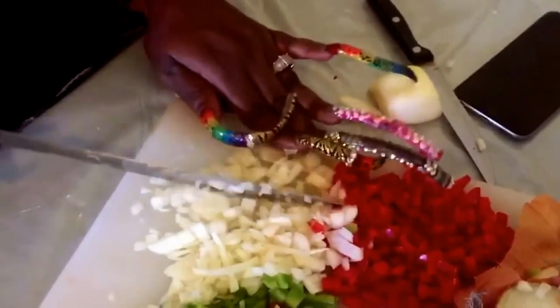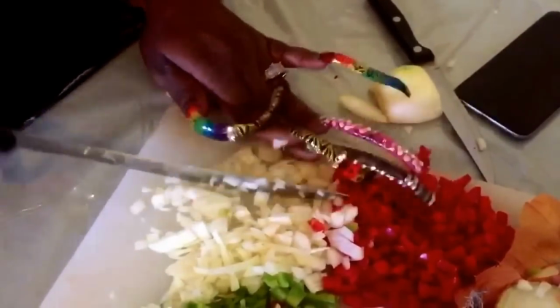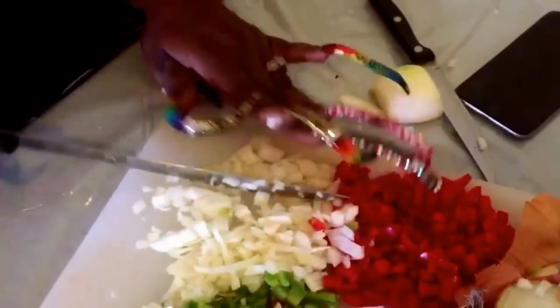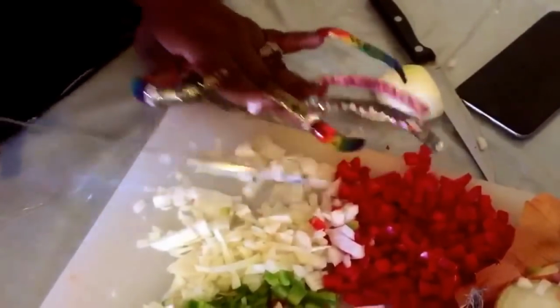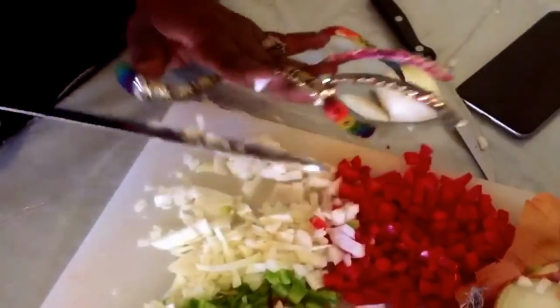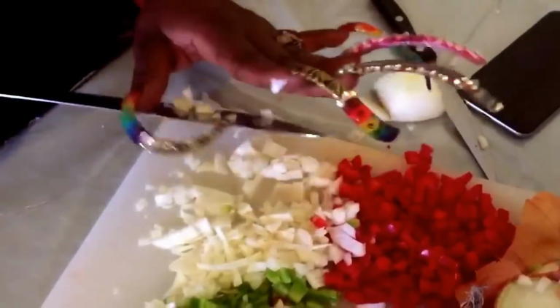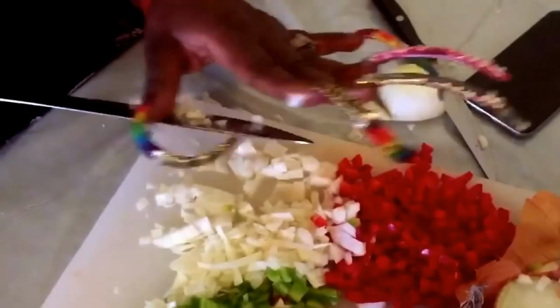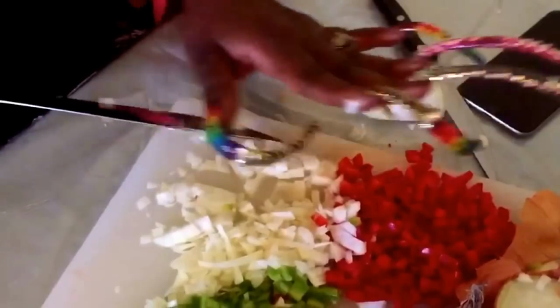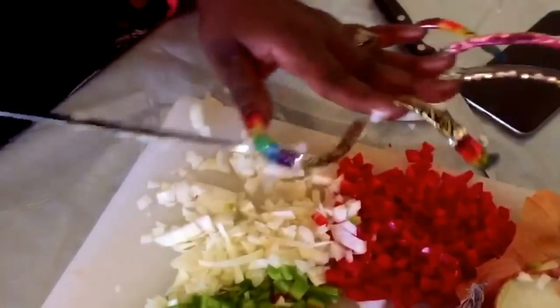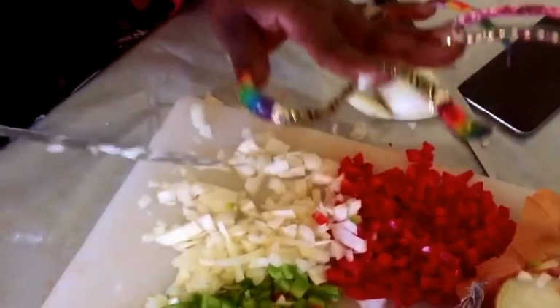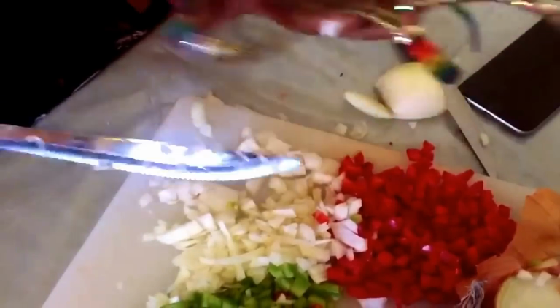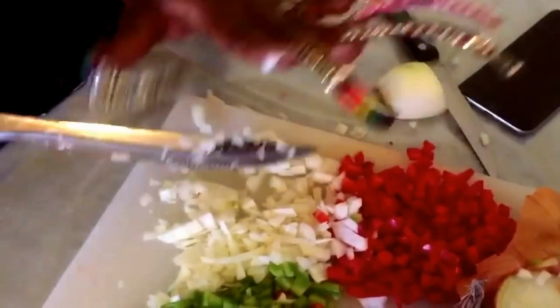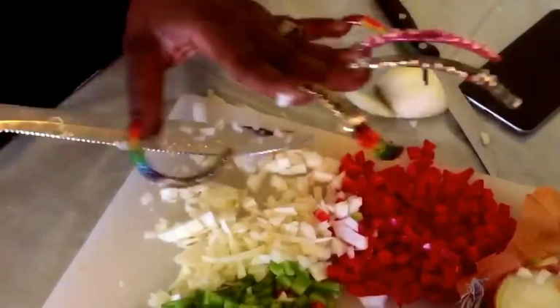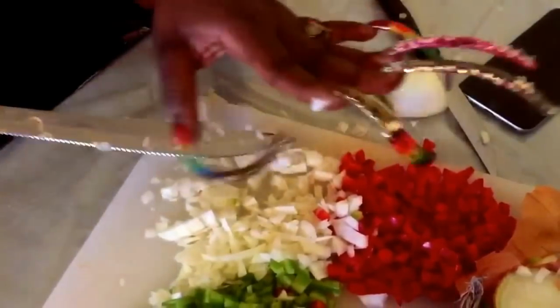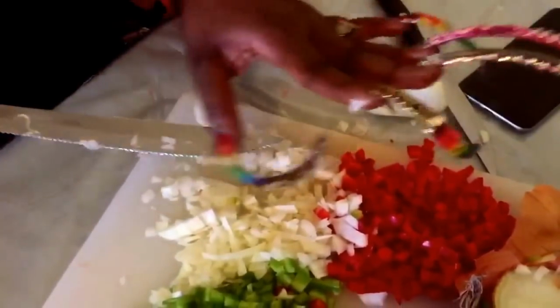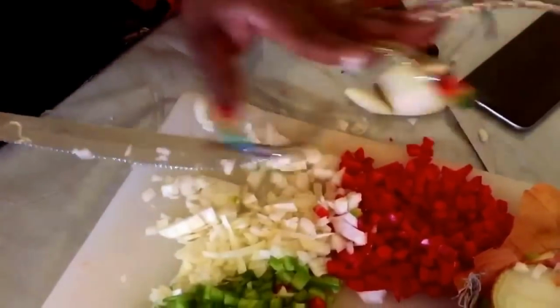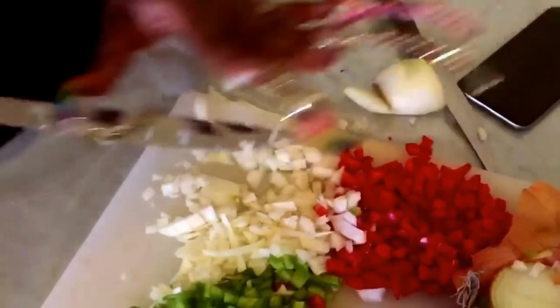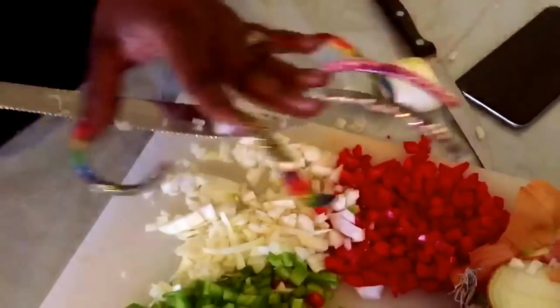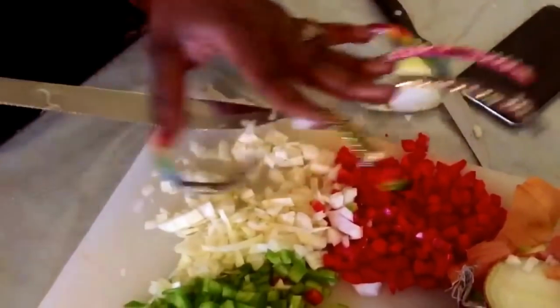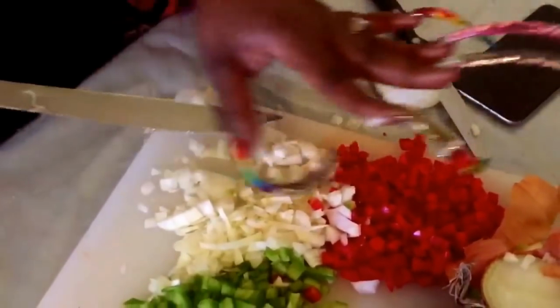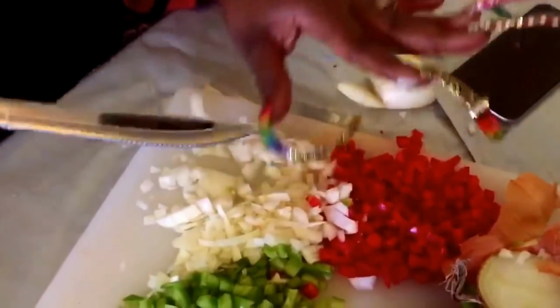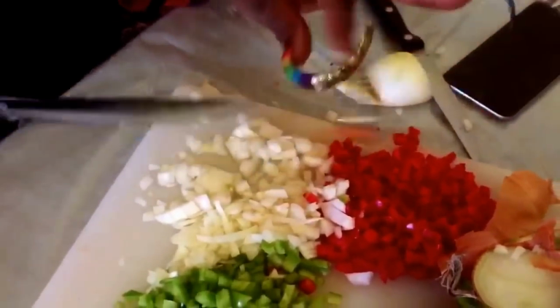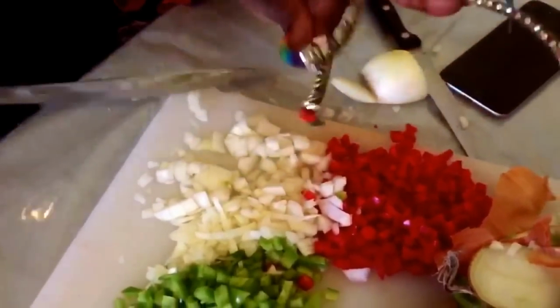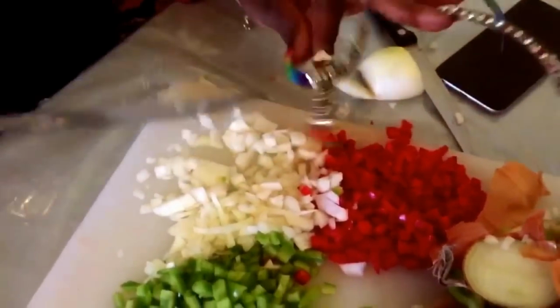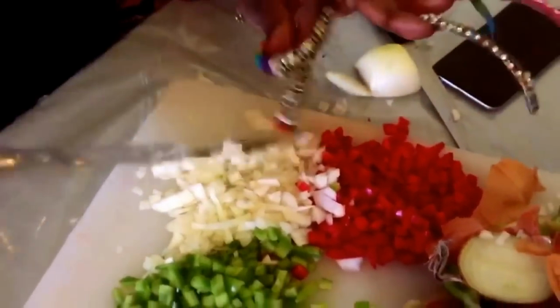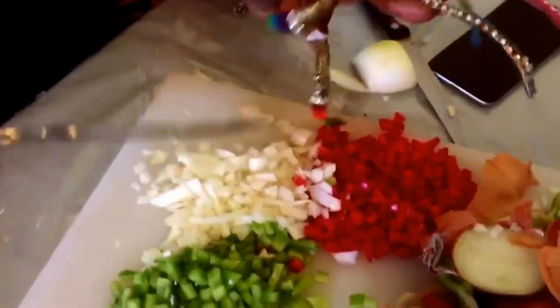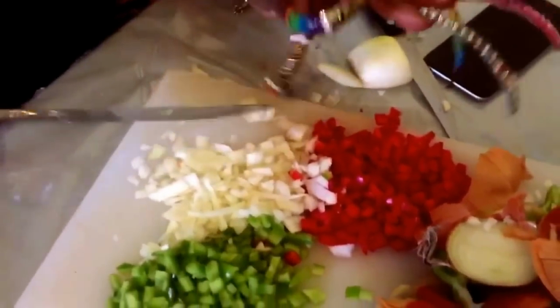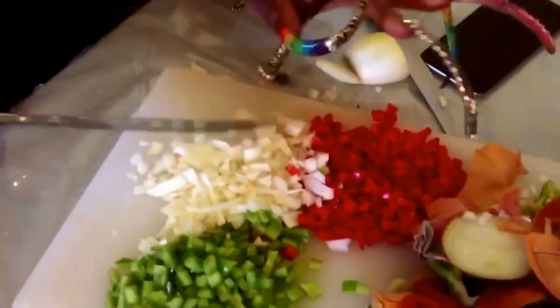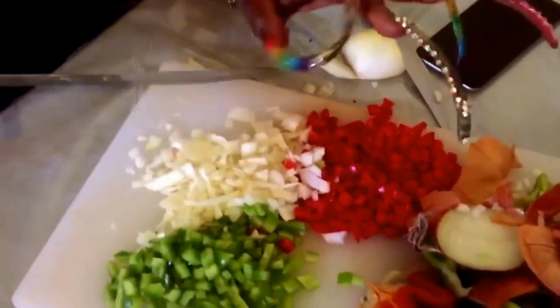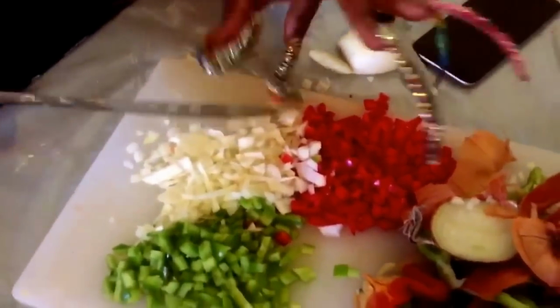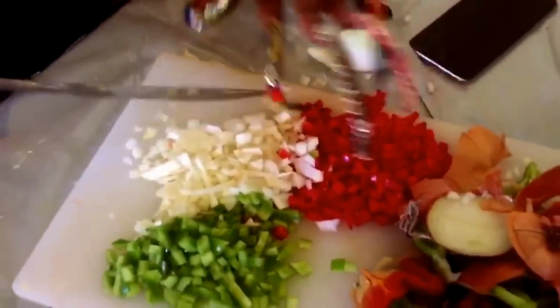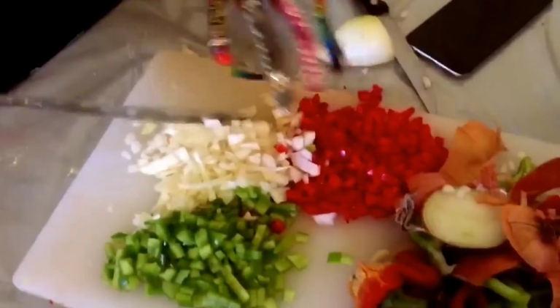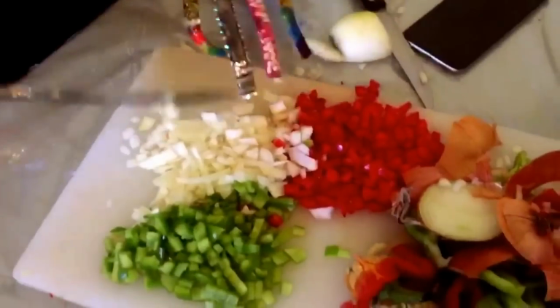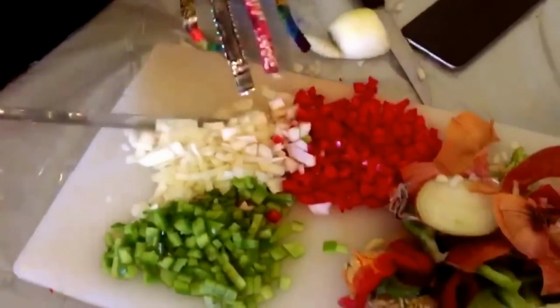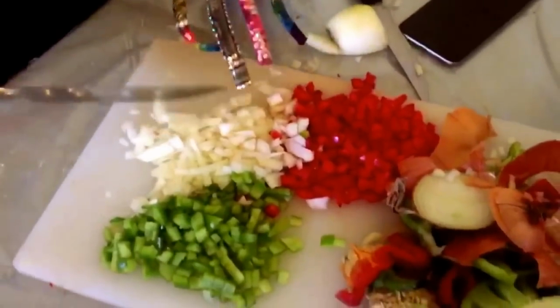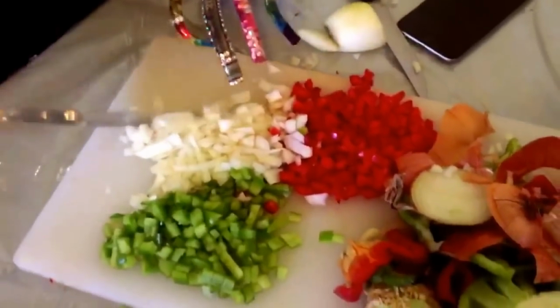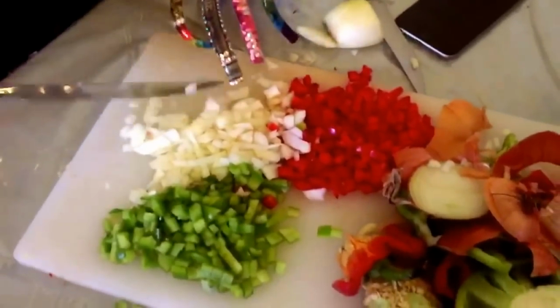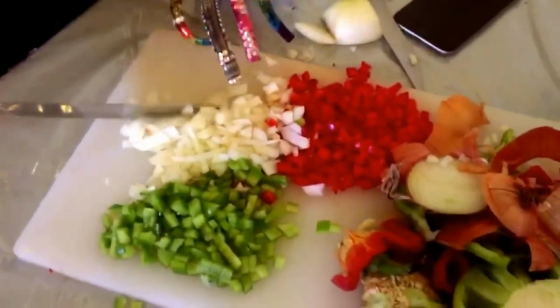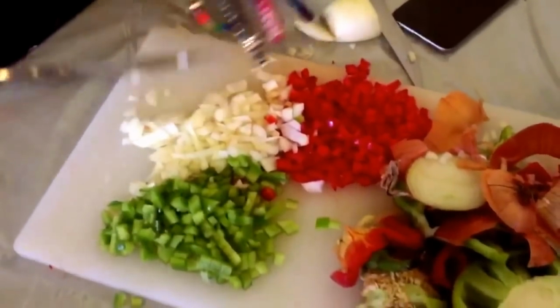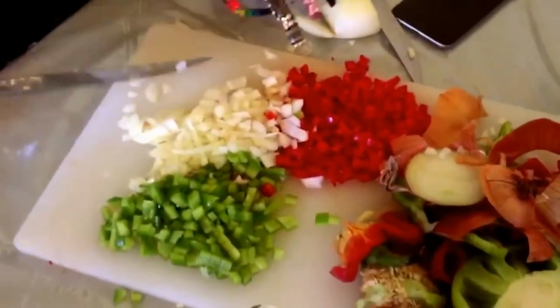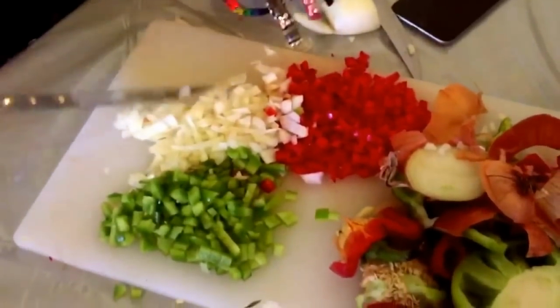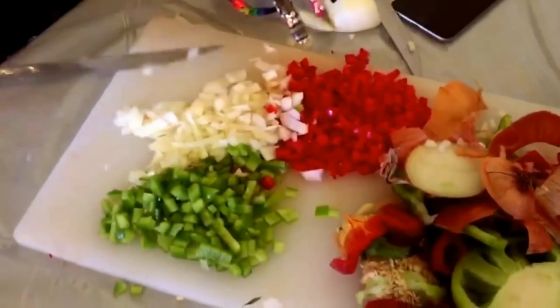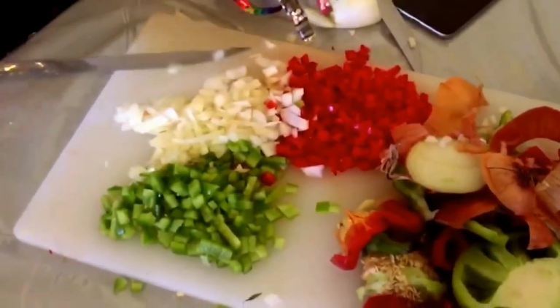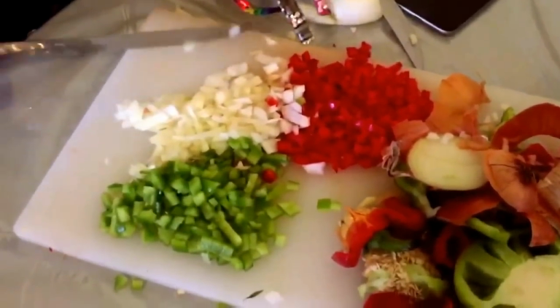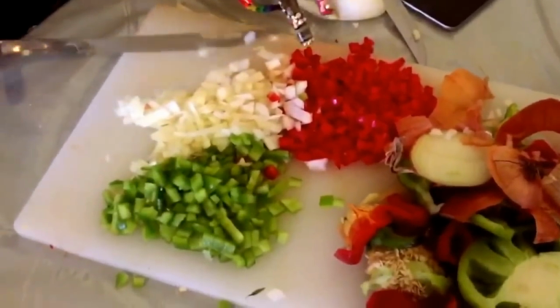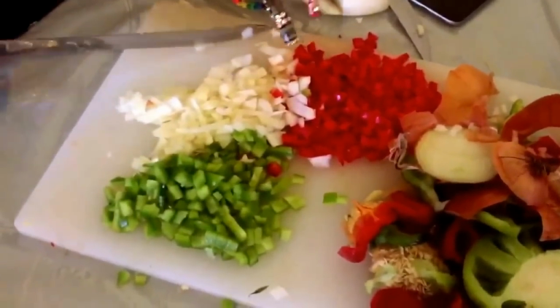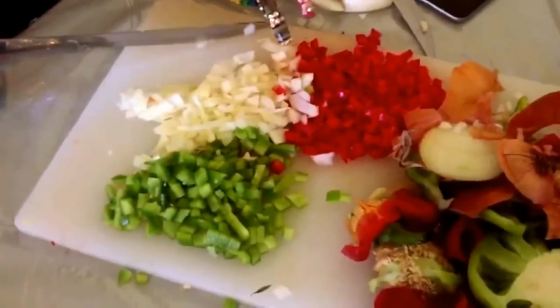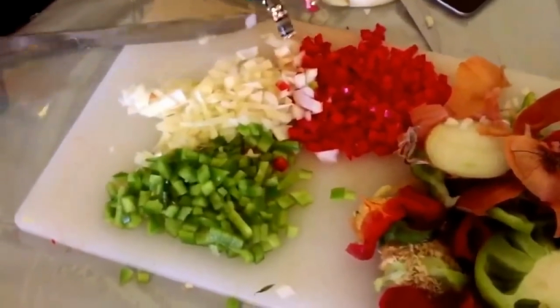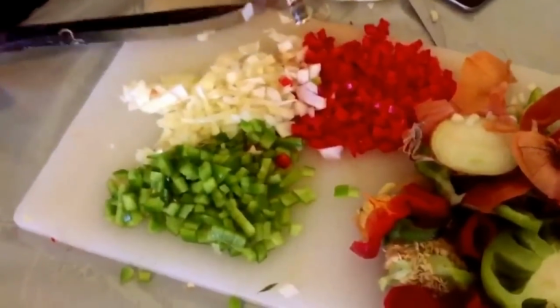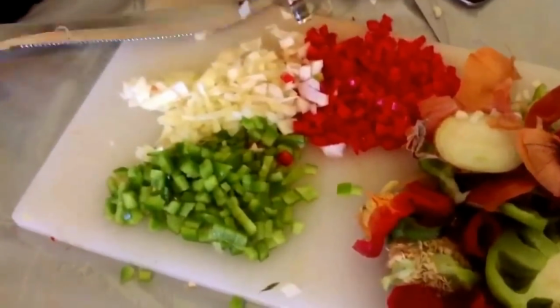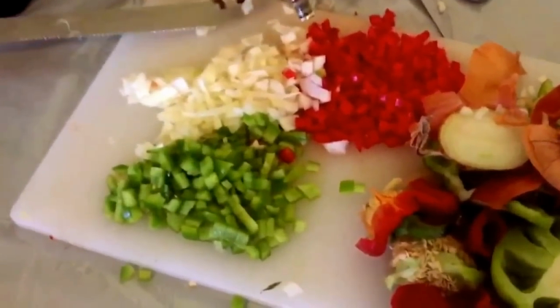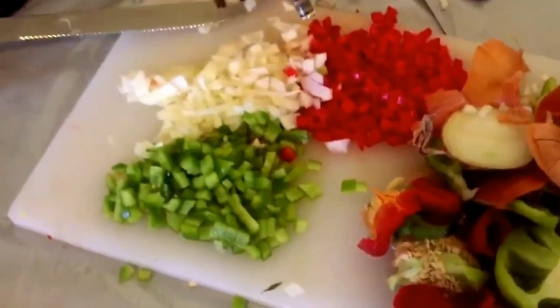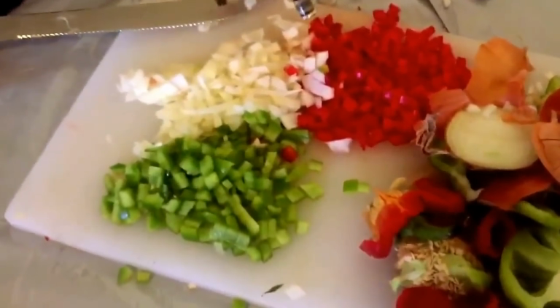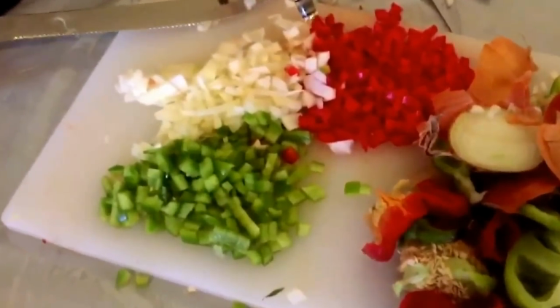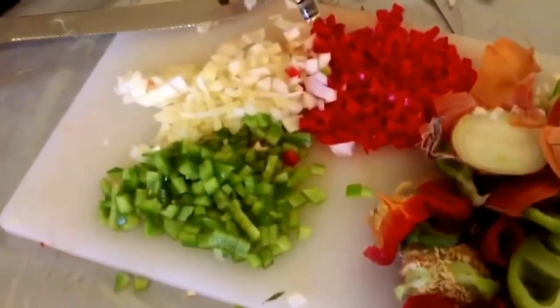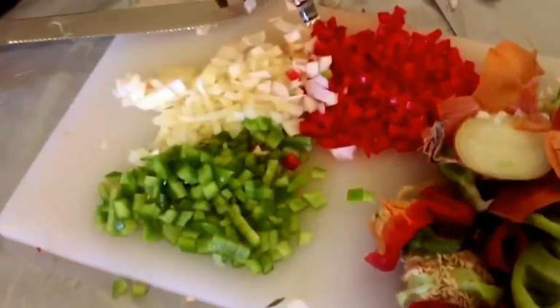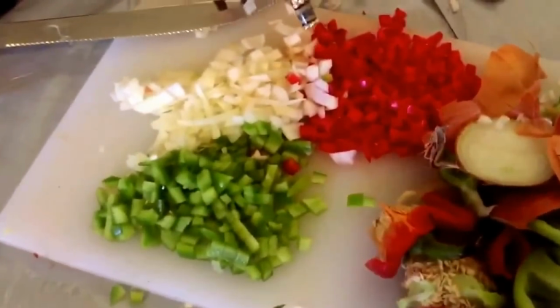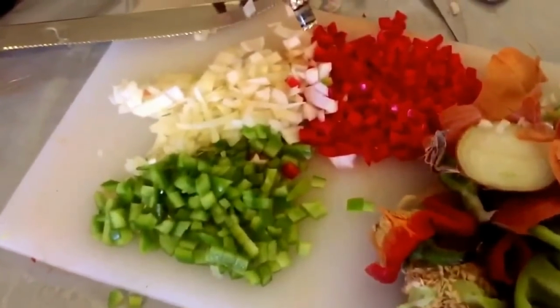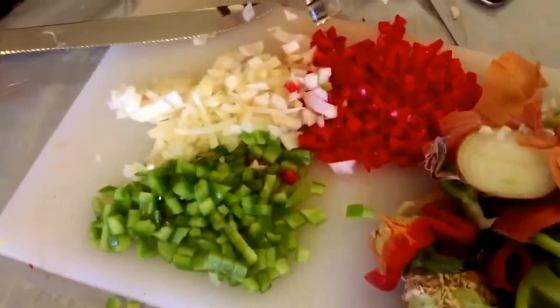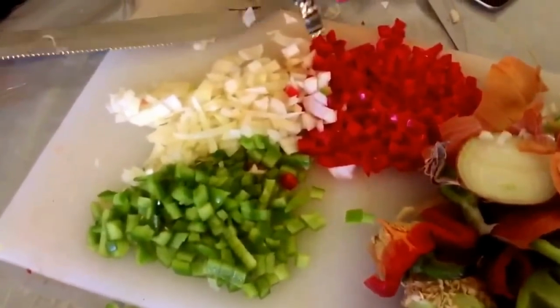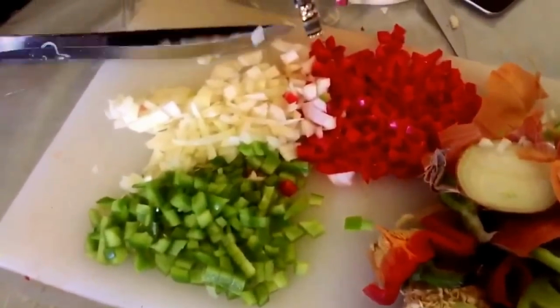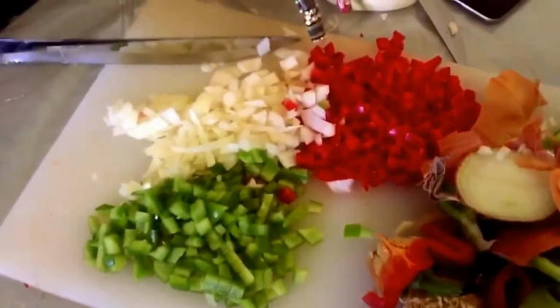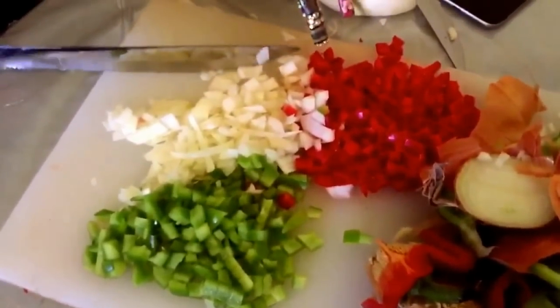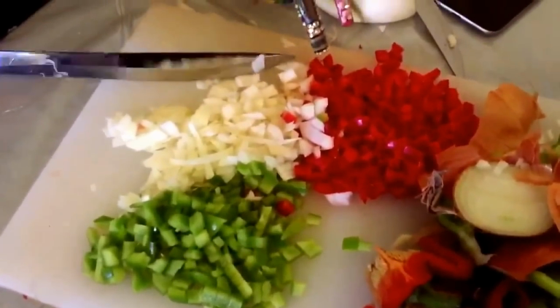So that's a session in the kitchen with a diva with long nails. Thanks so much for watching. Bye!